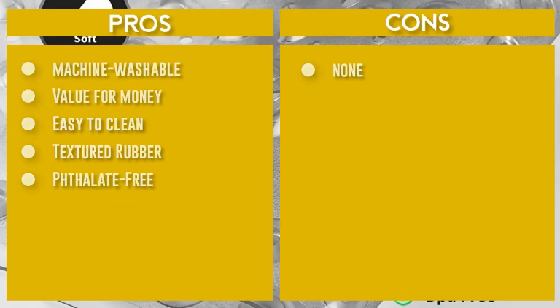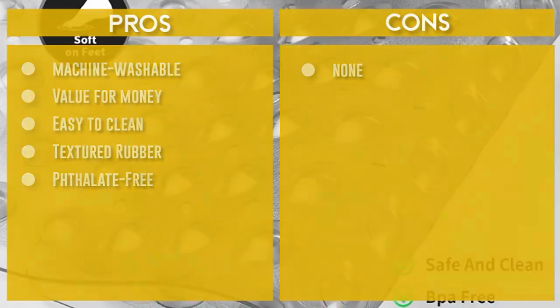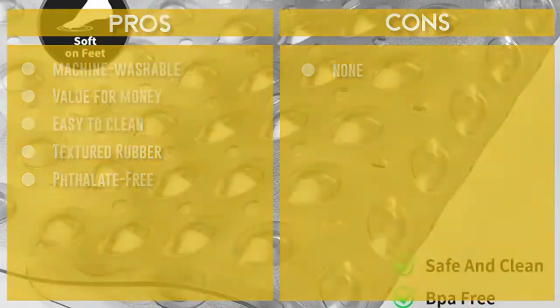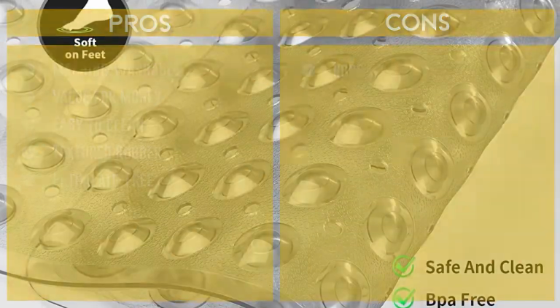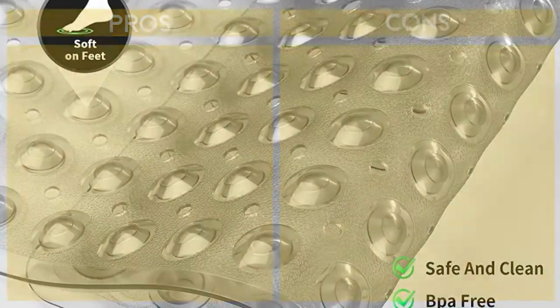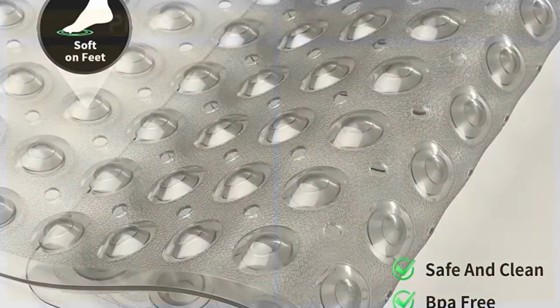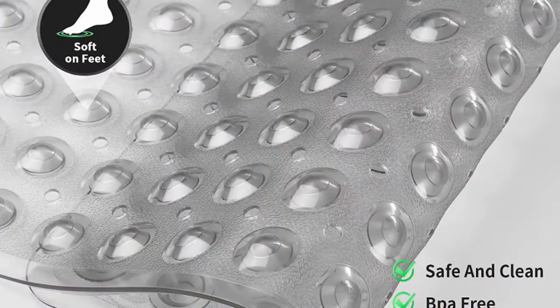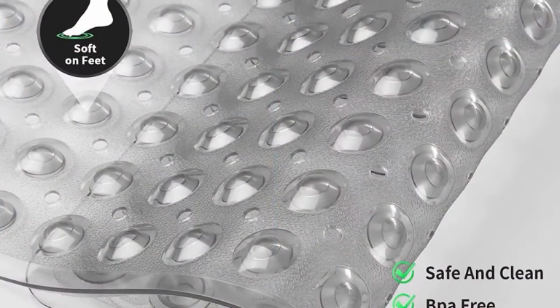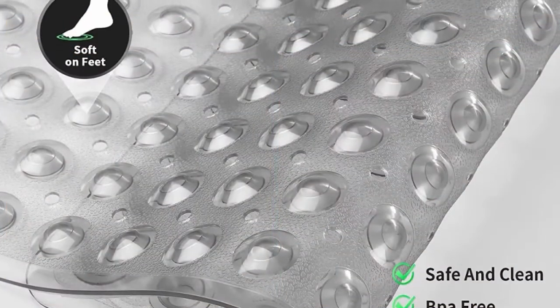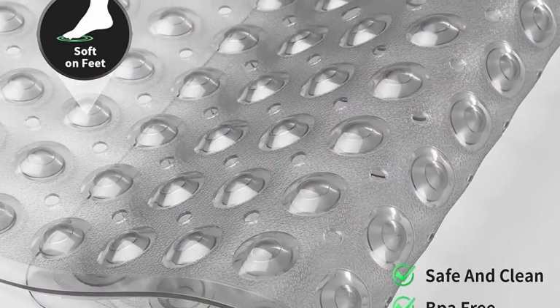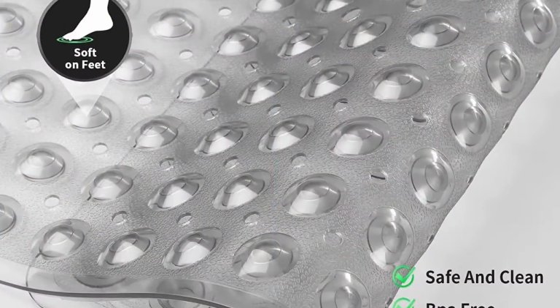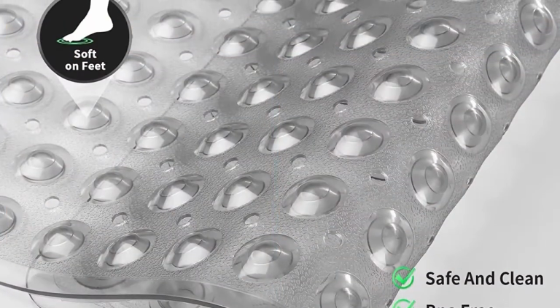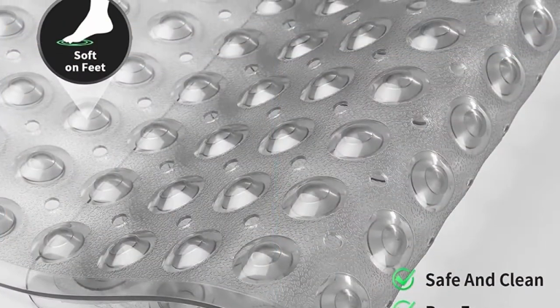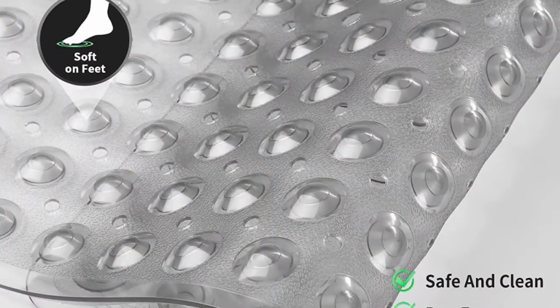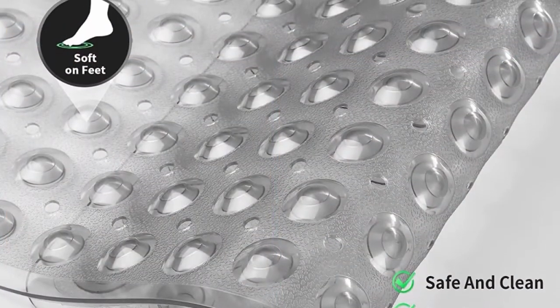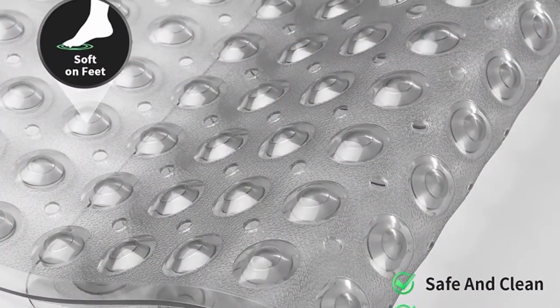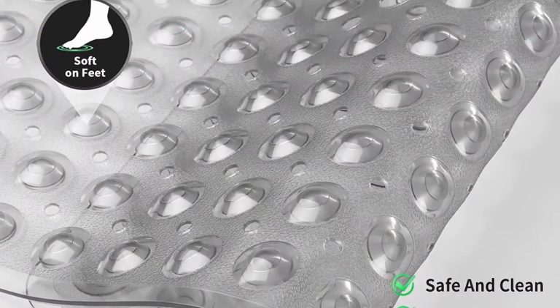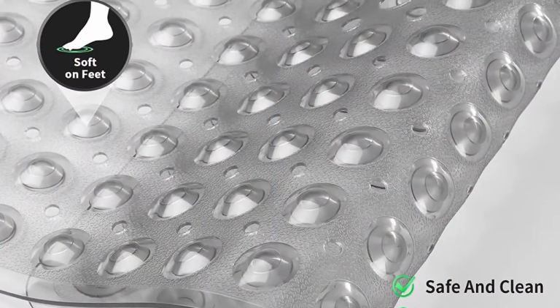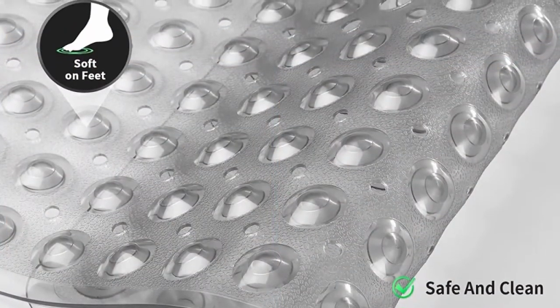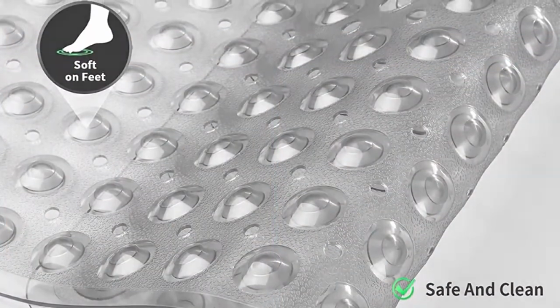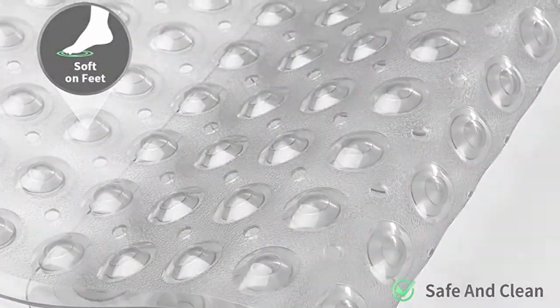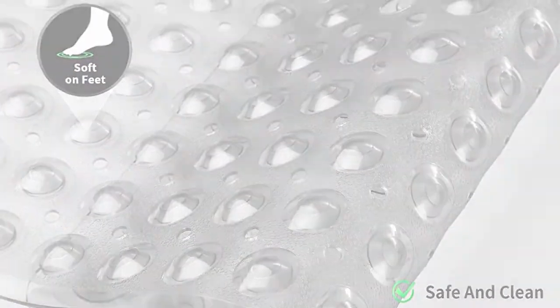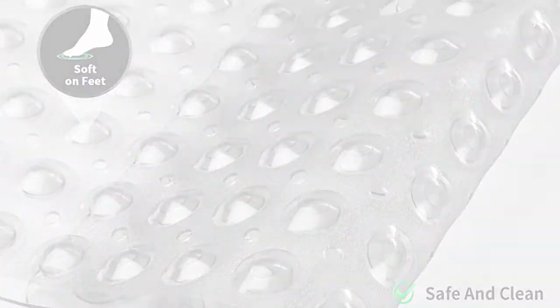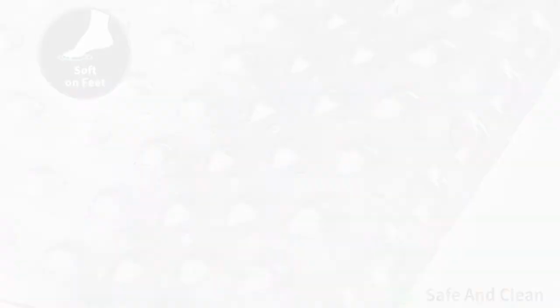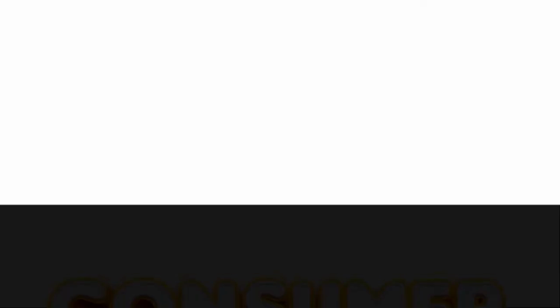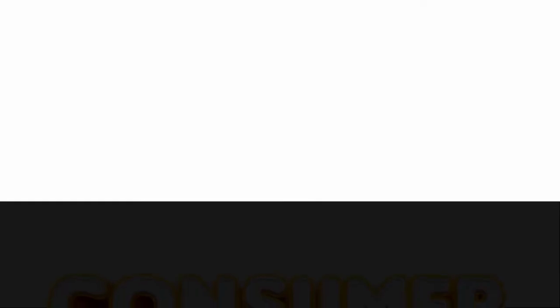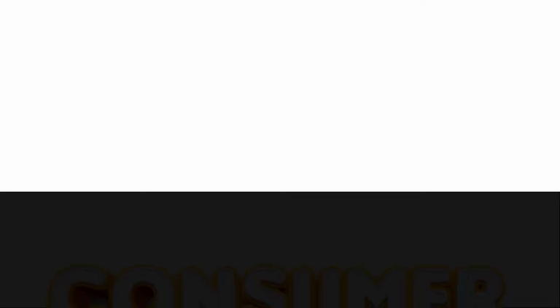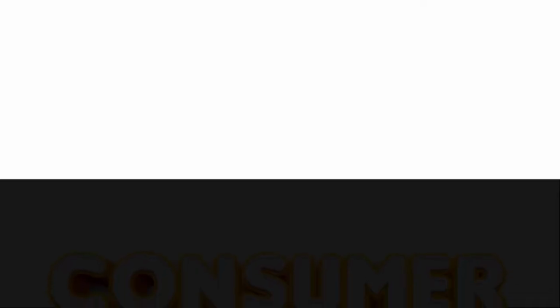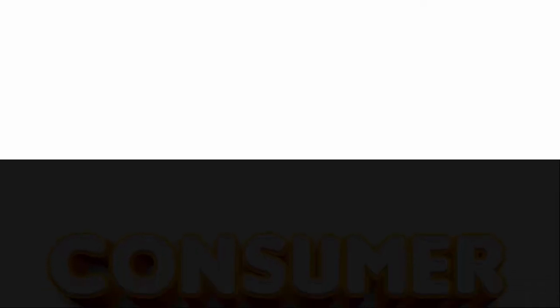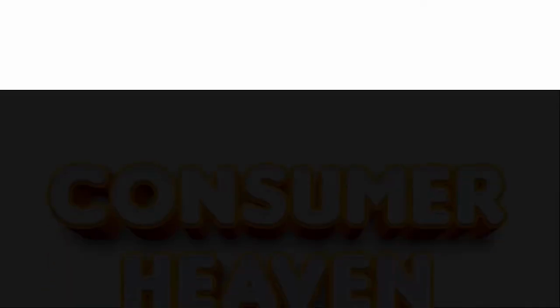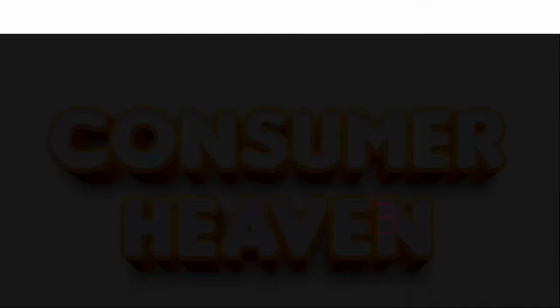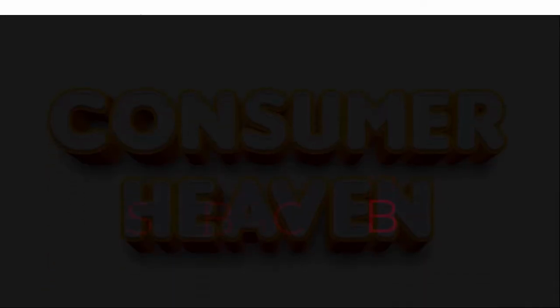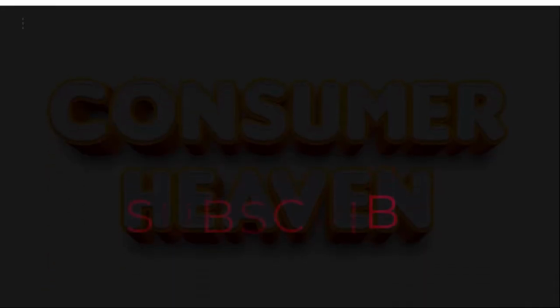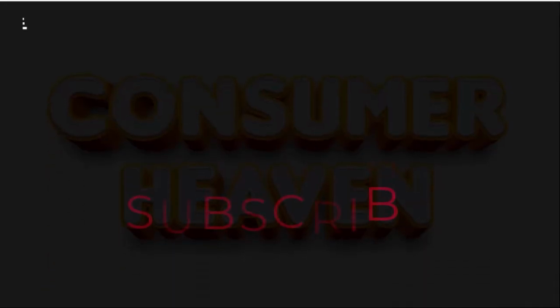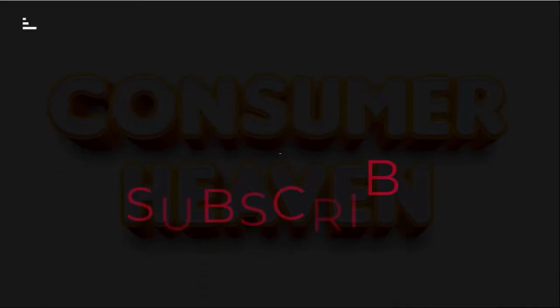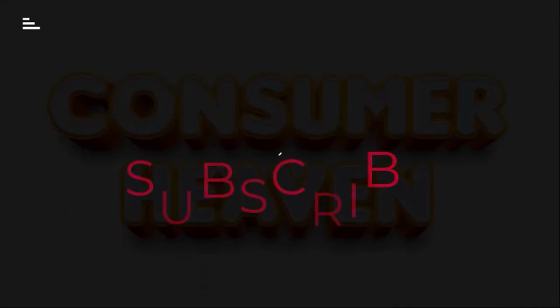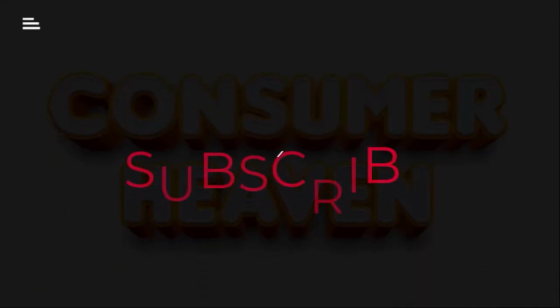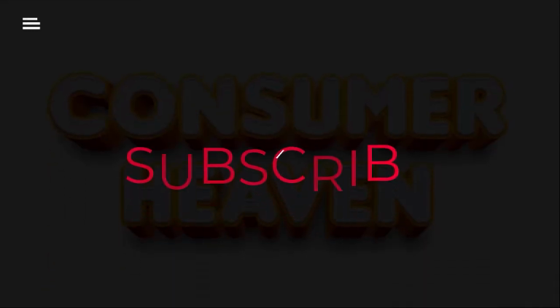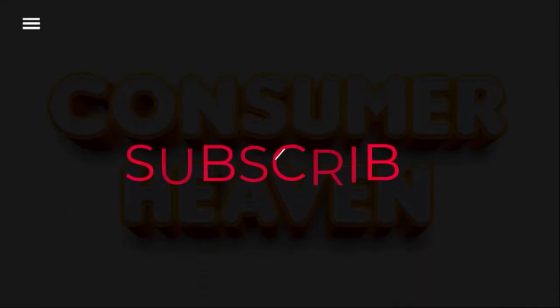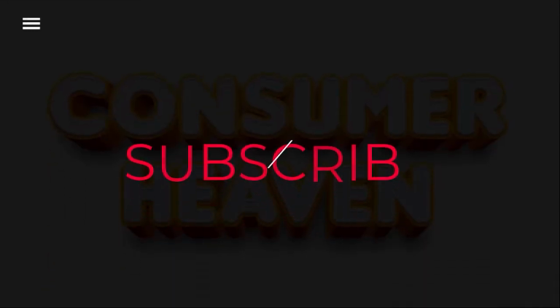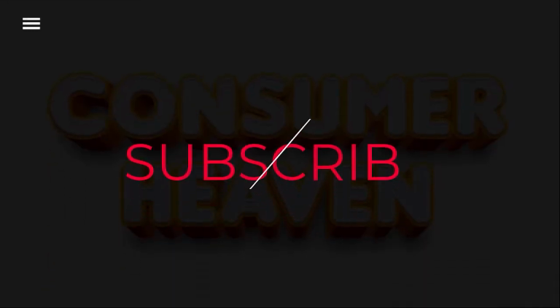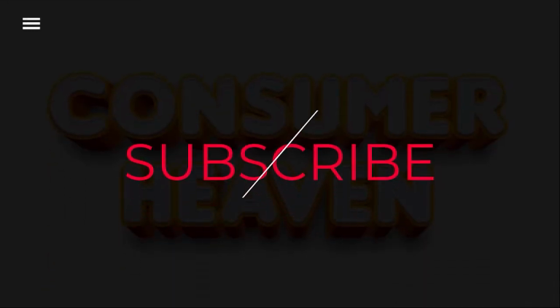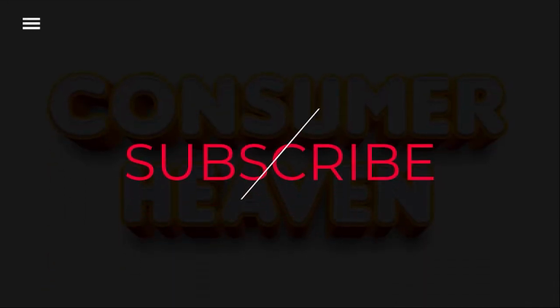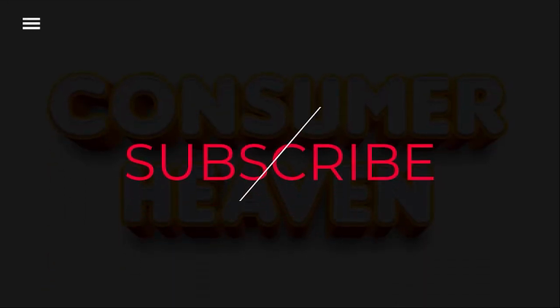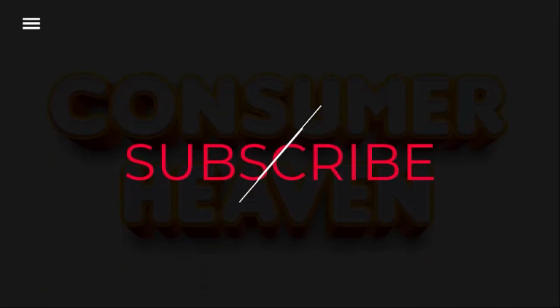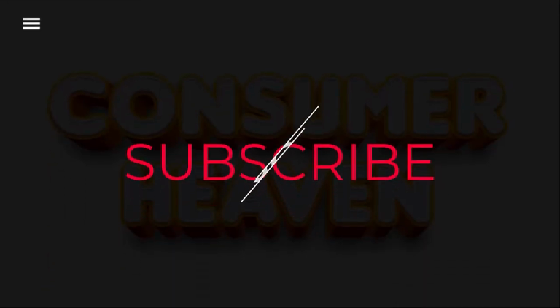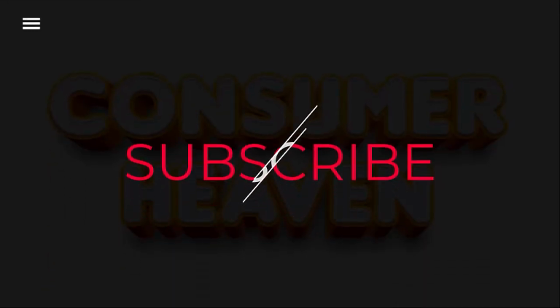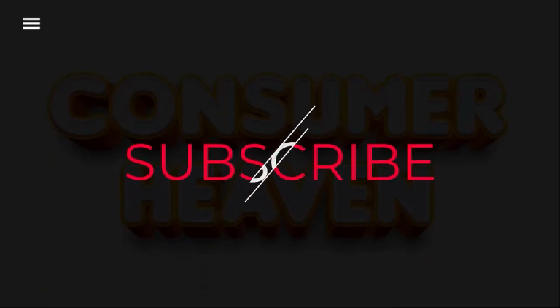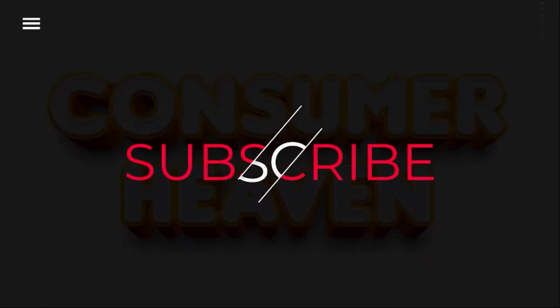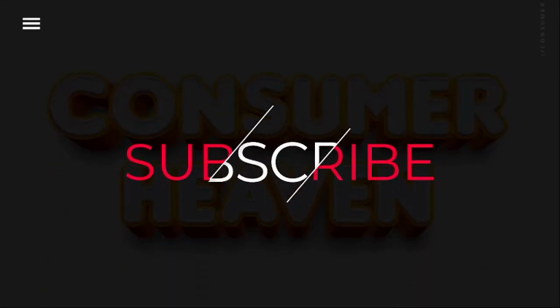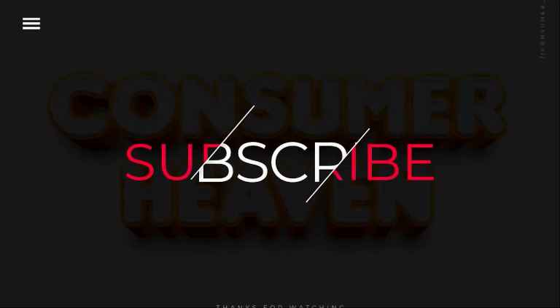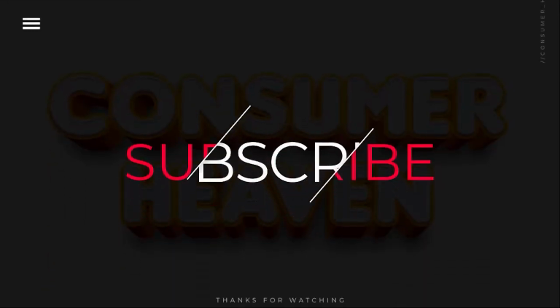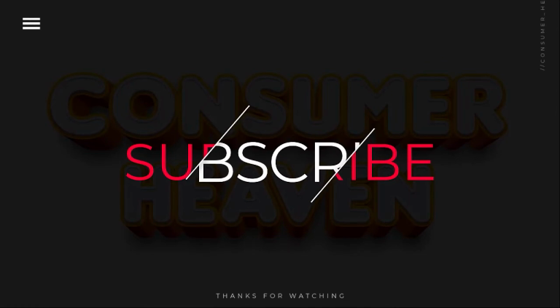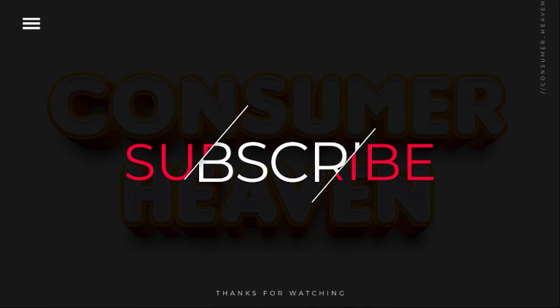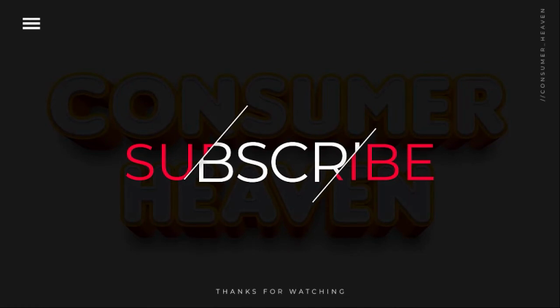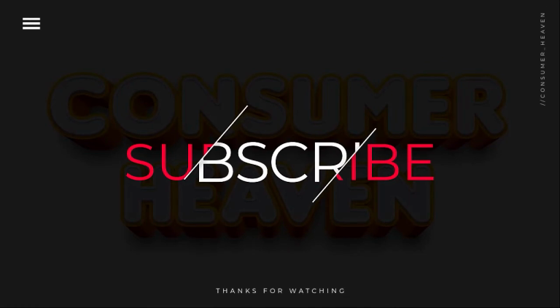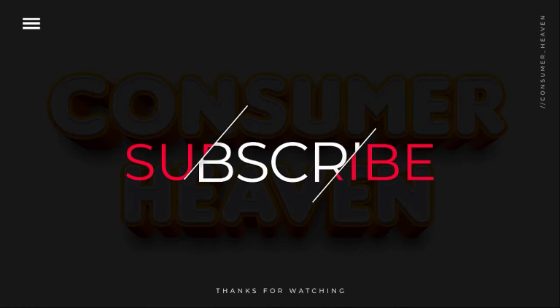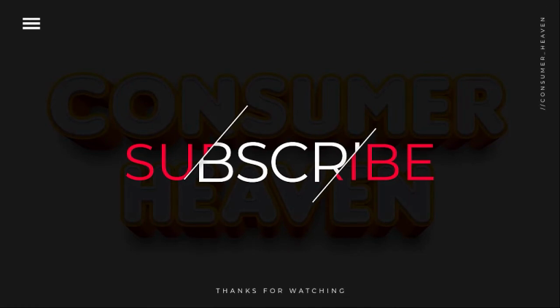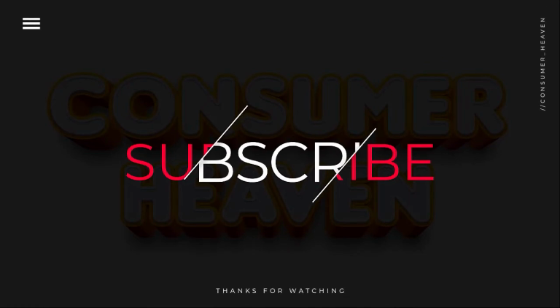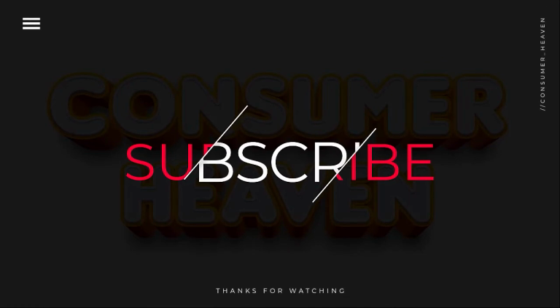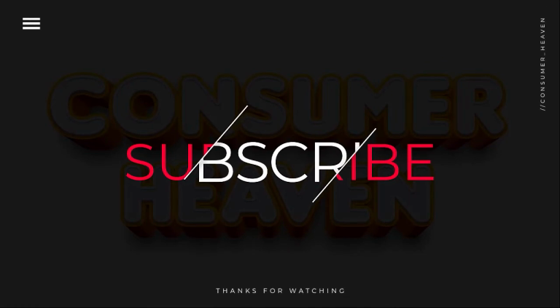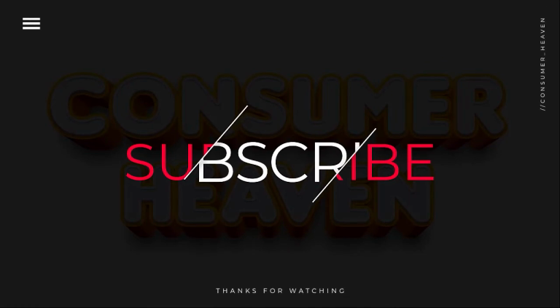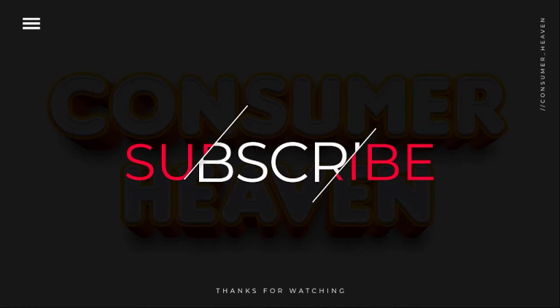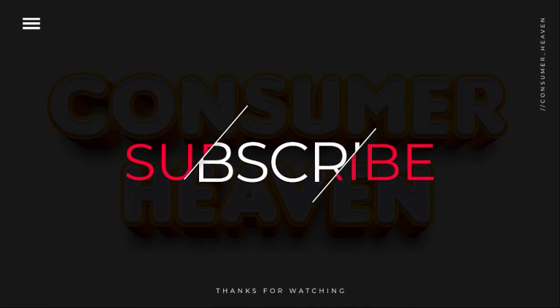Thanks for watching this video. Hope you liked it and found some important information you were looking for.